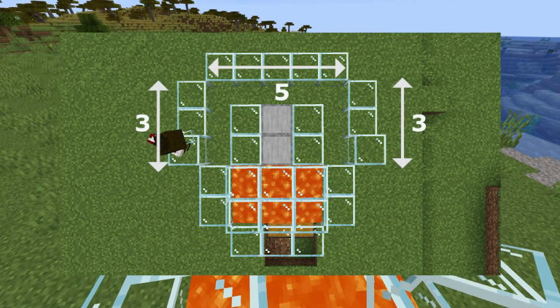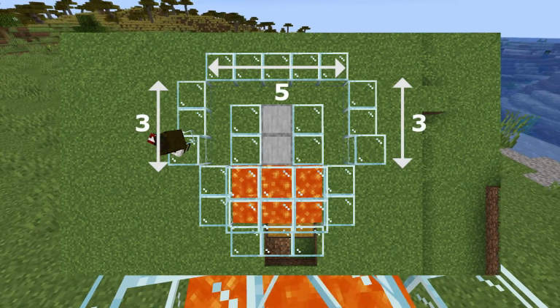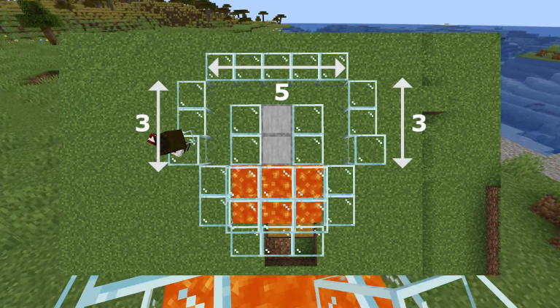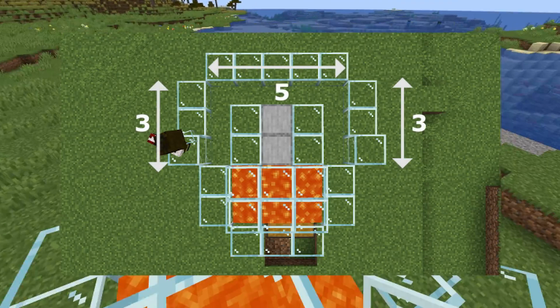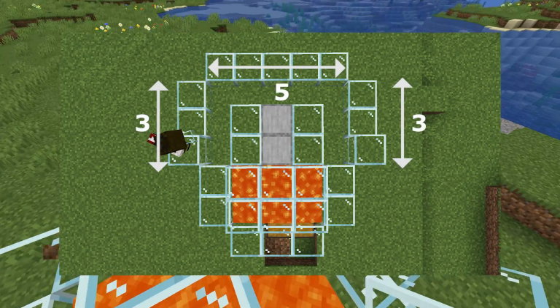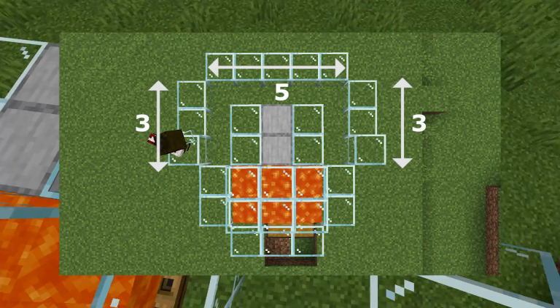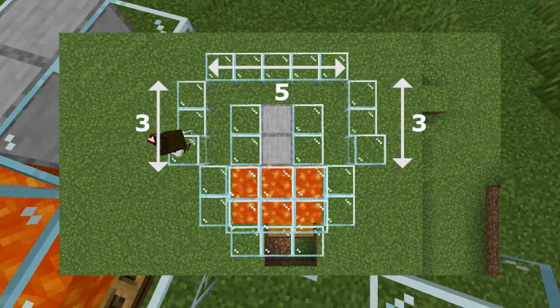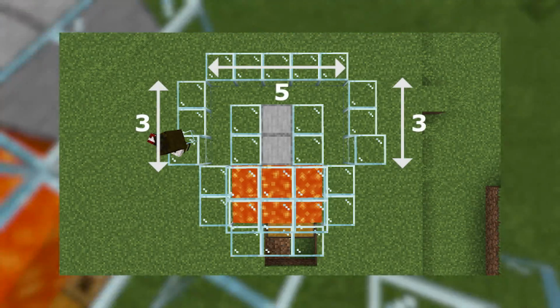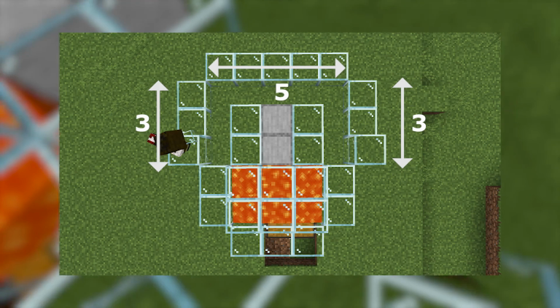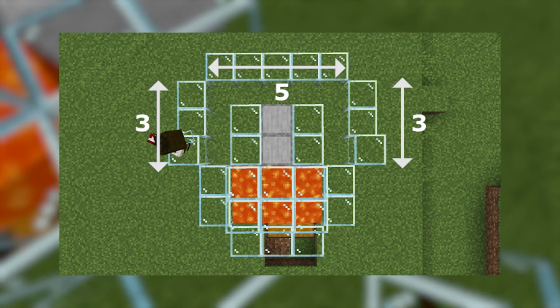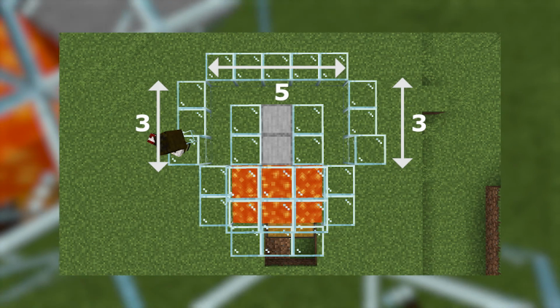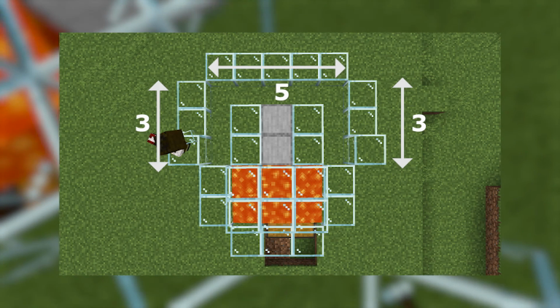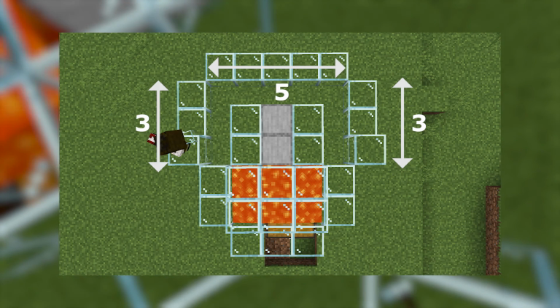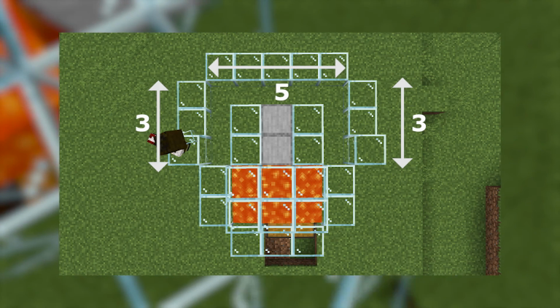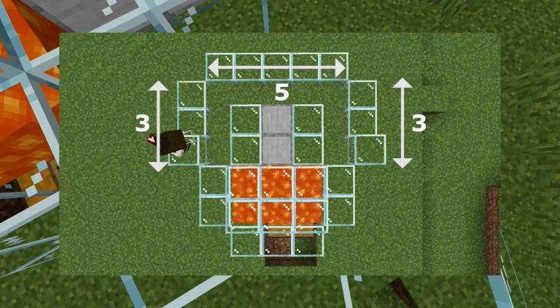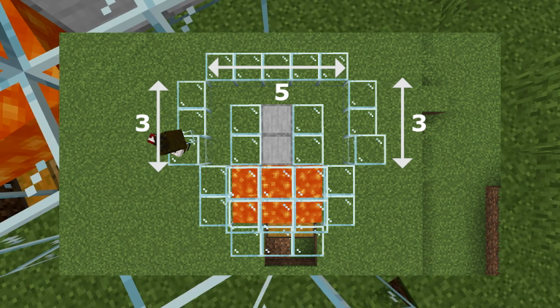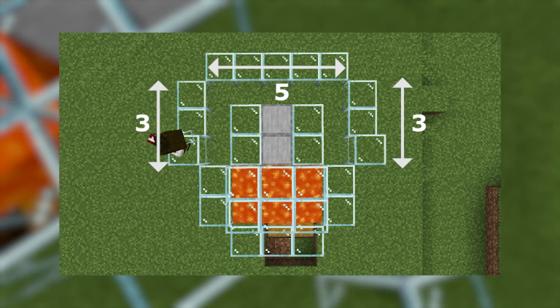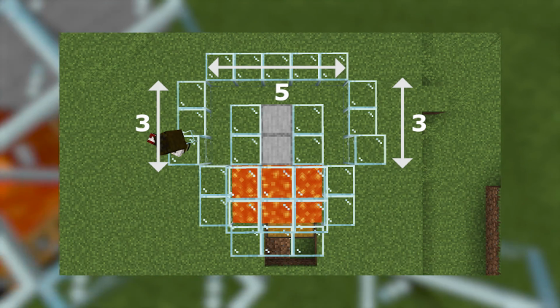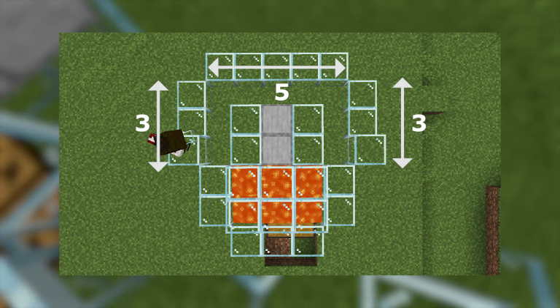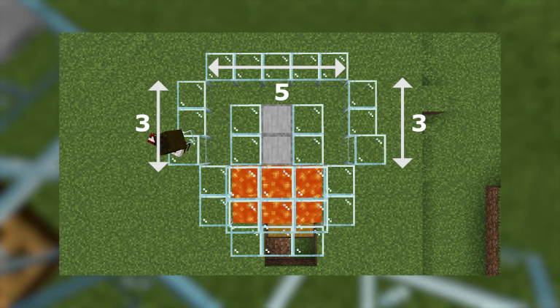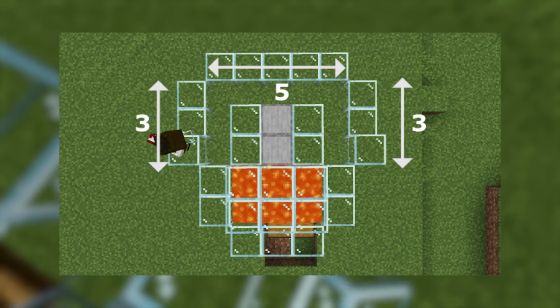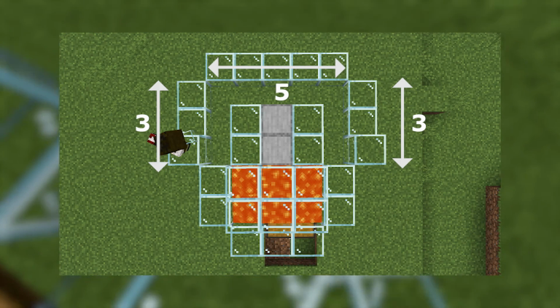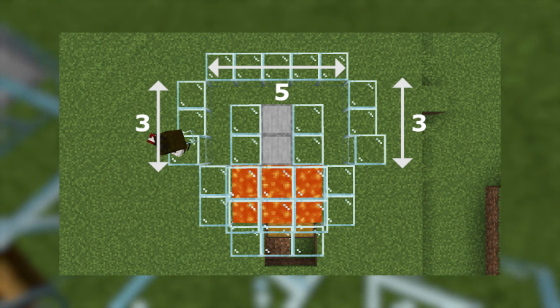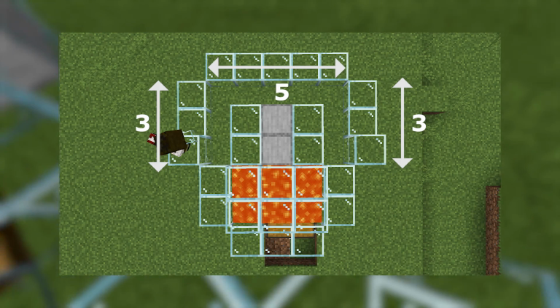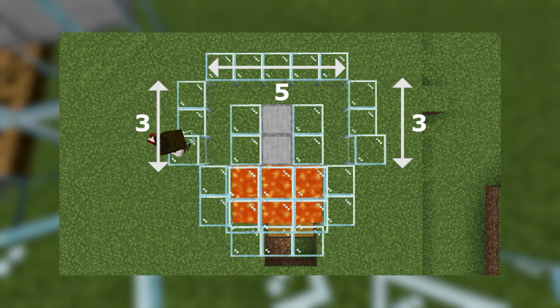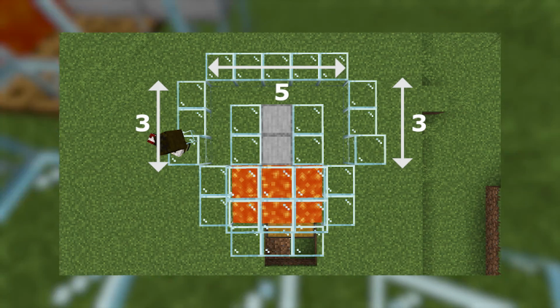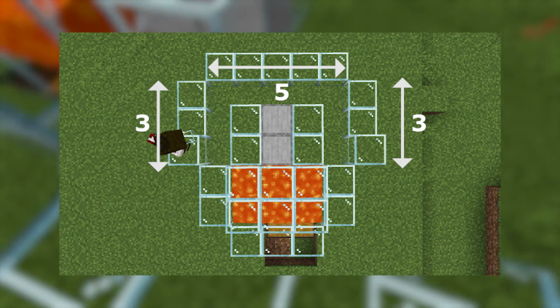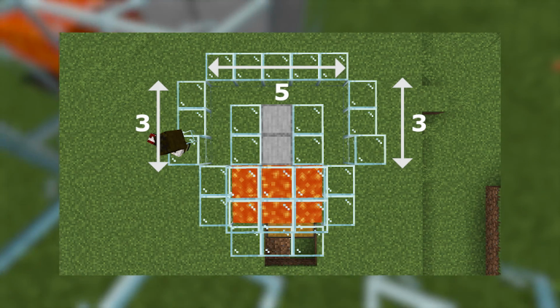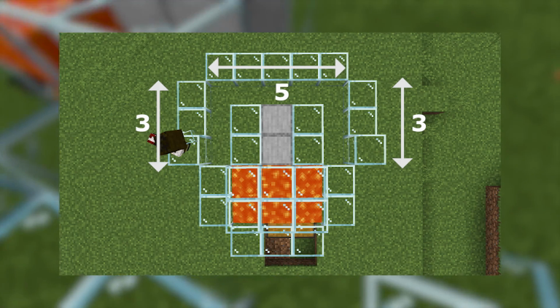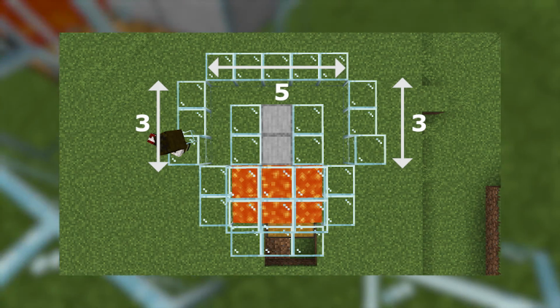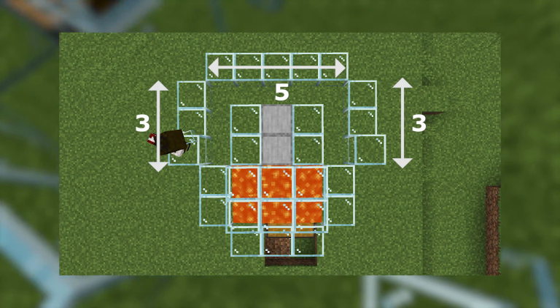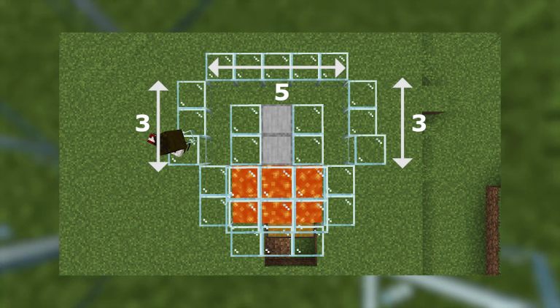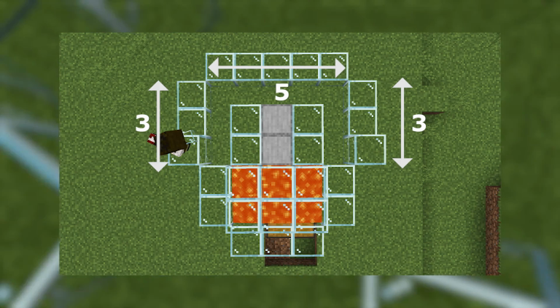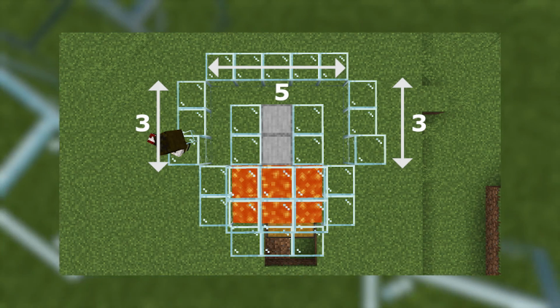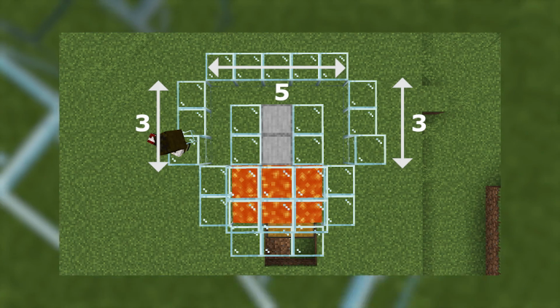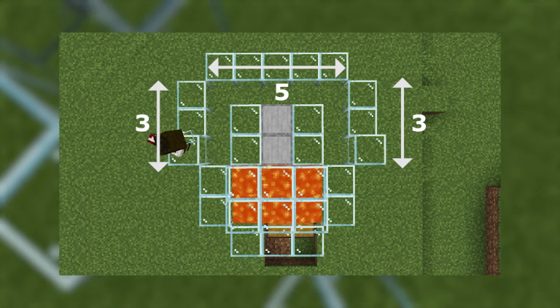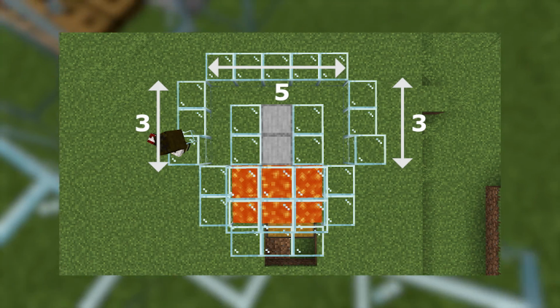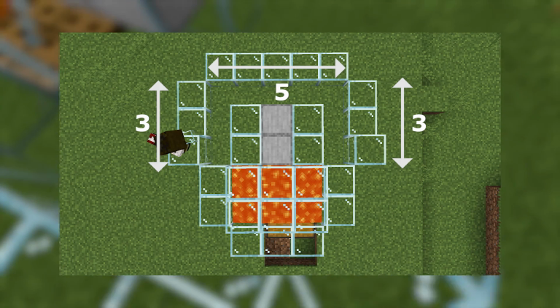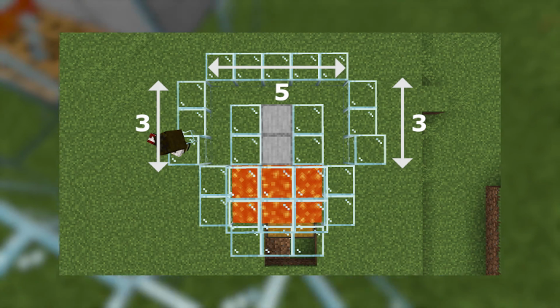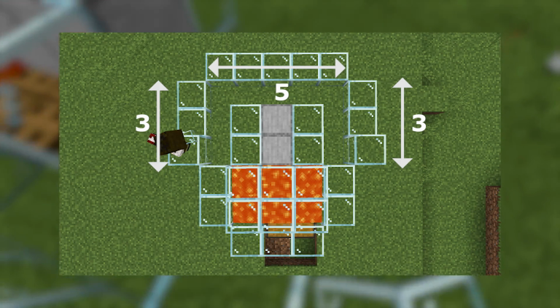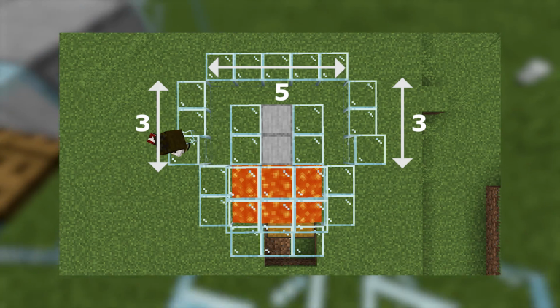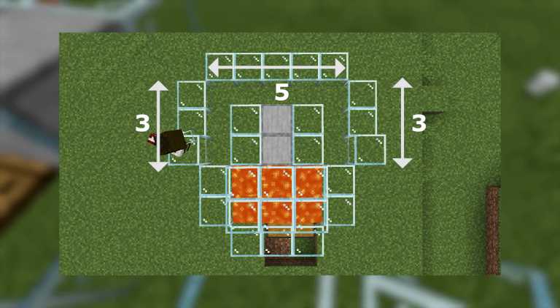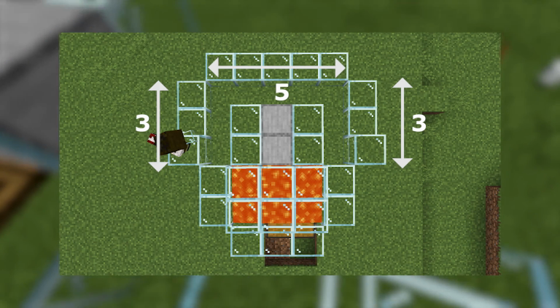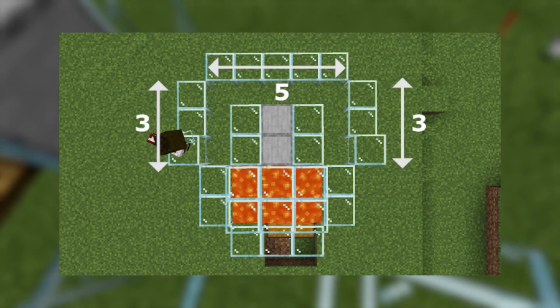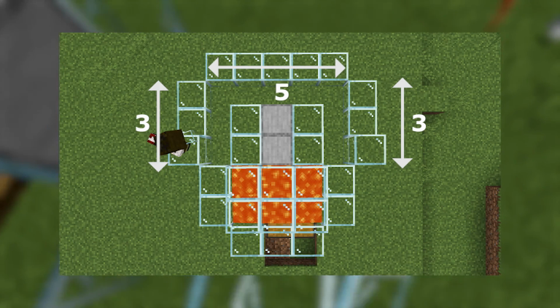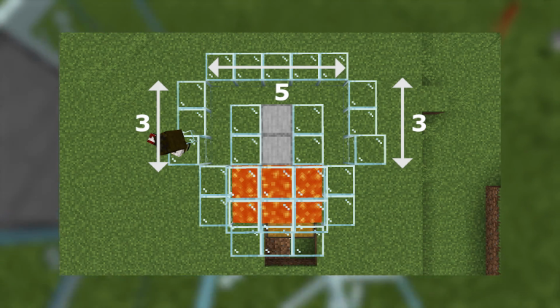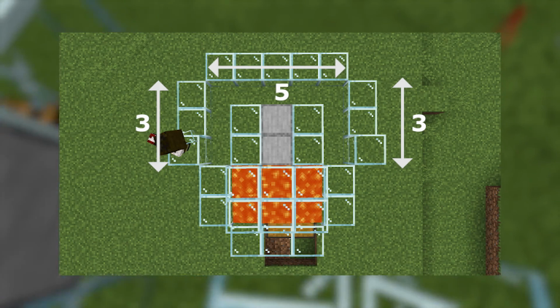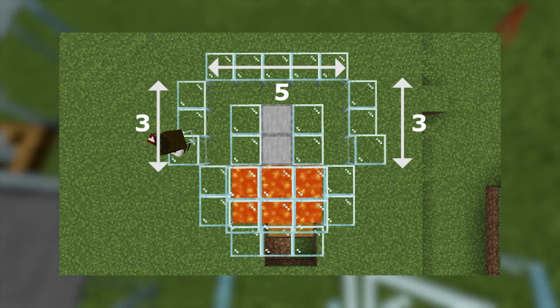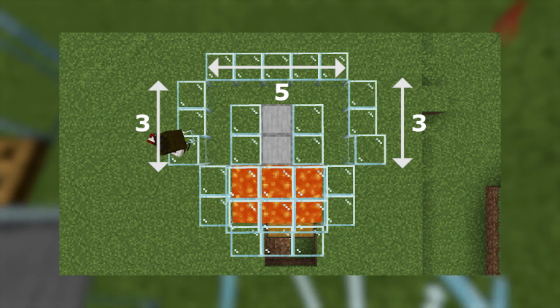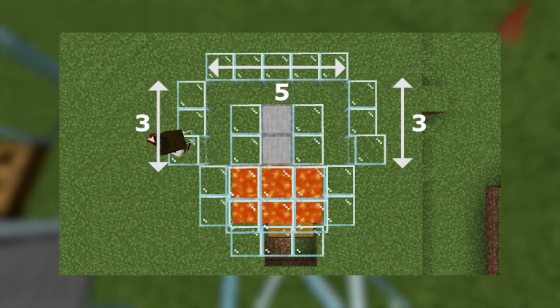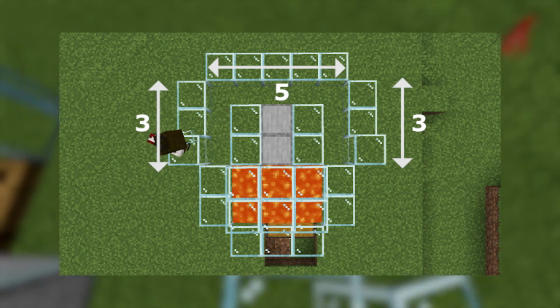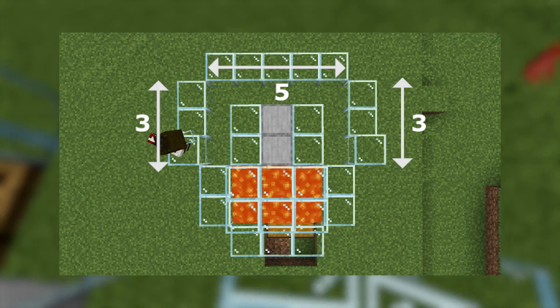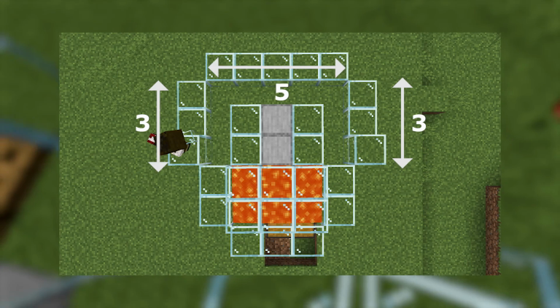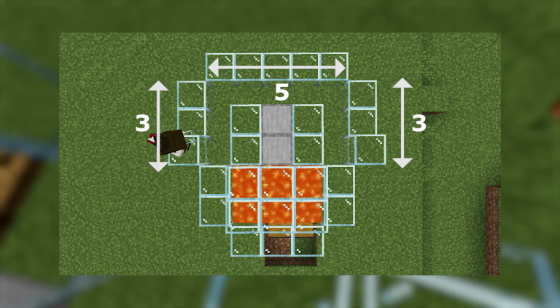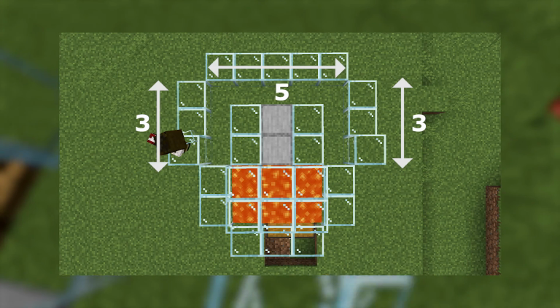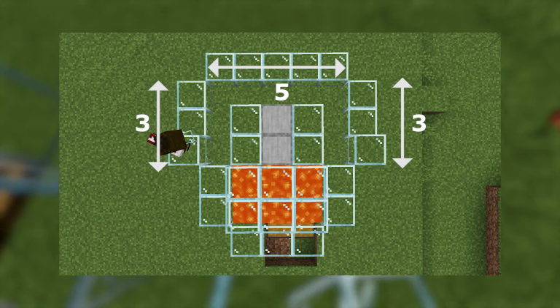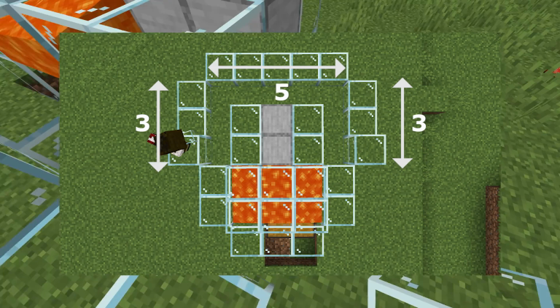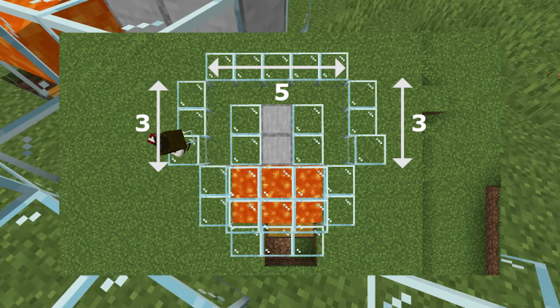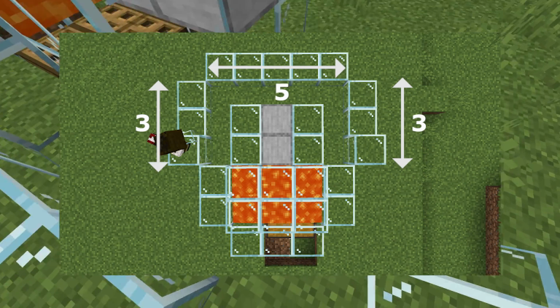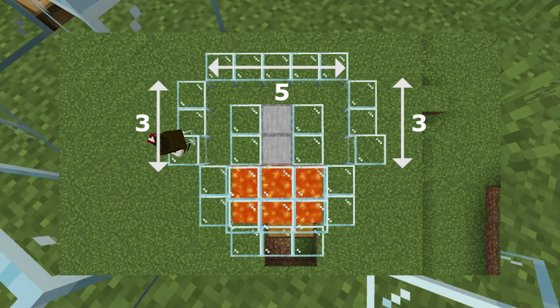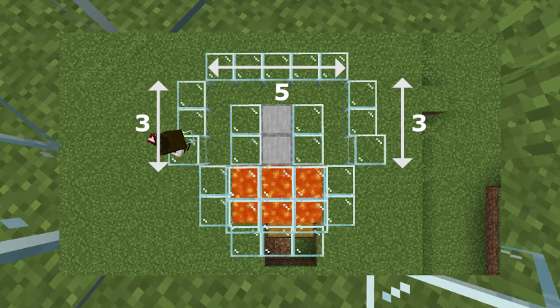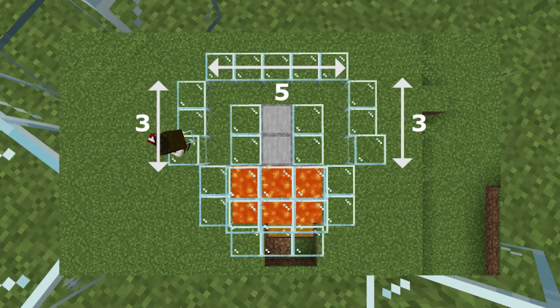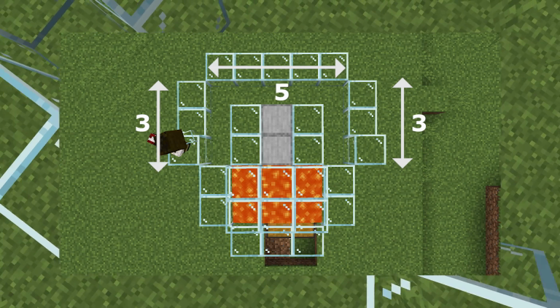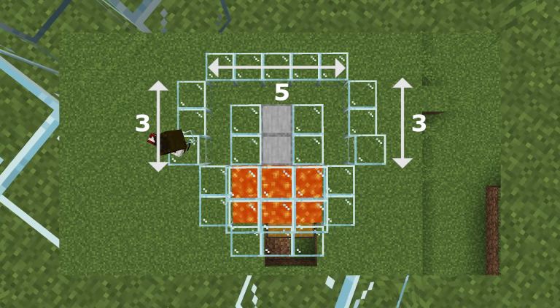Next, we're going to build the breeding cells and the water streams for the baby cows. Place building blocks just like the illustrations shown on screen.